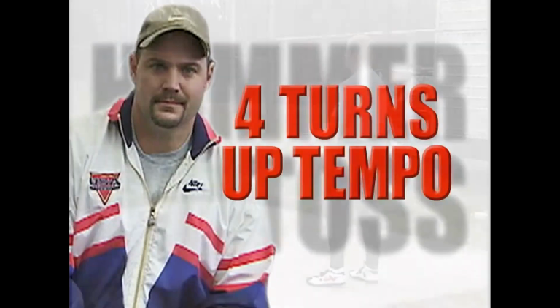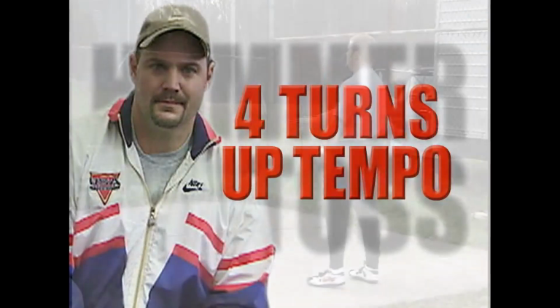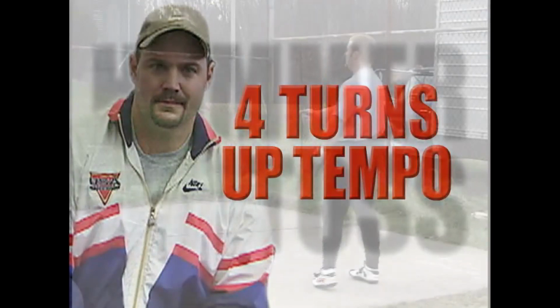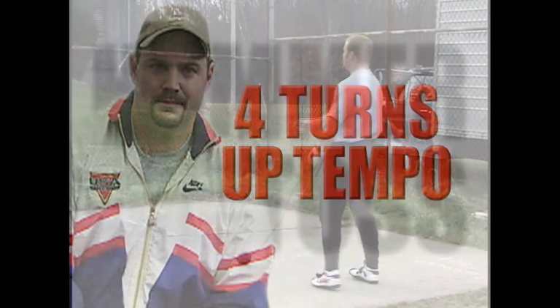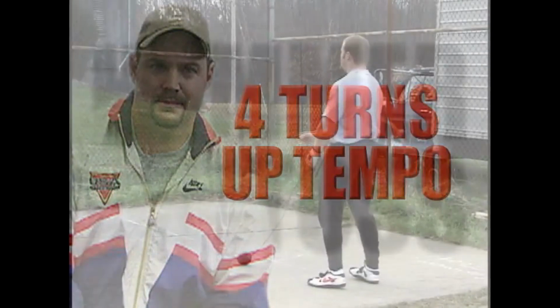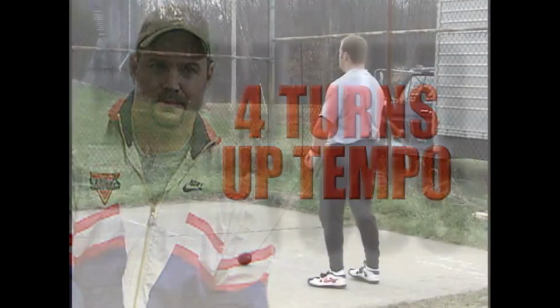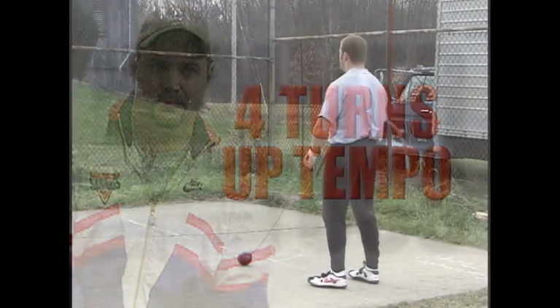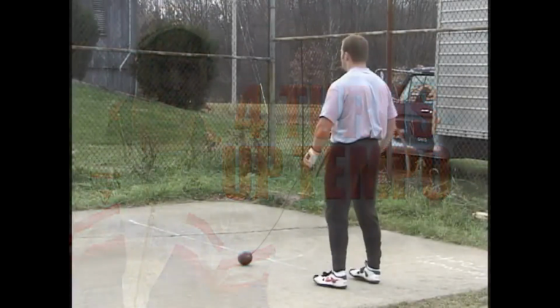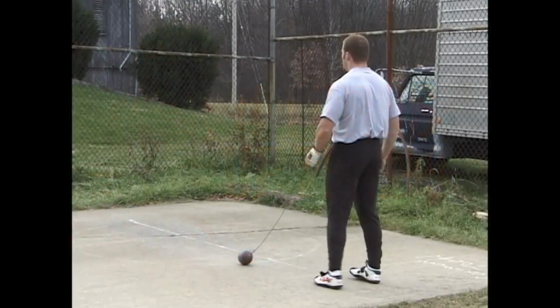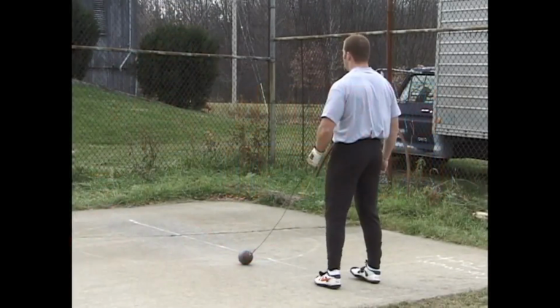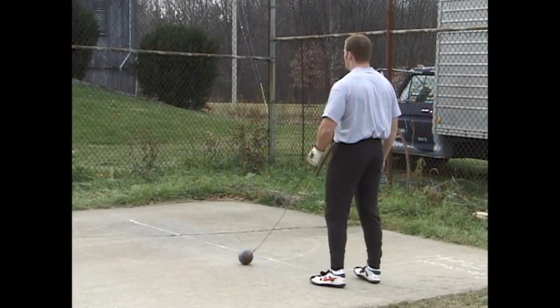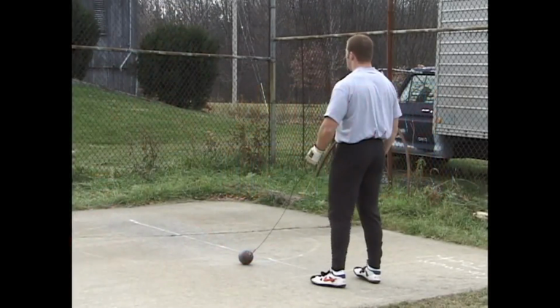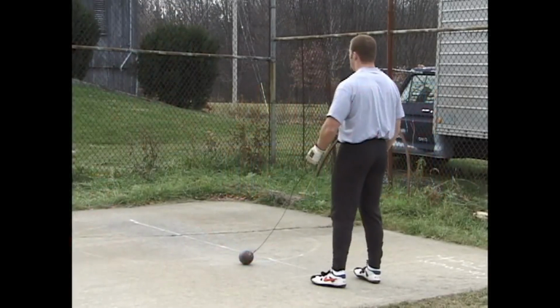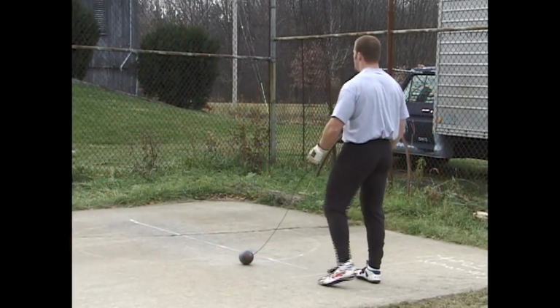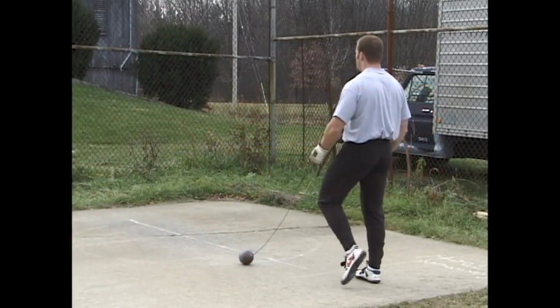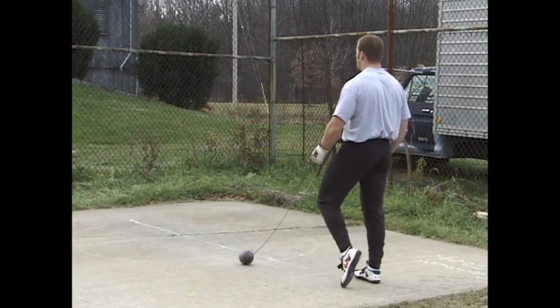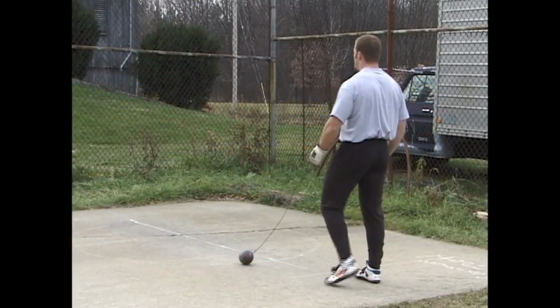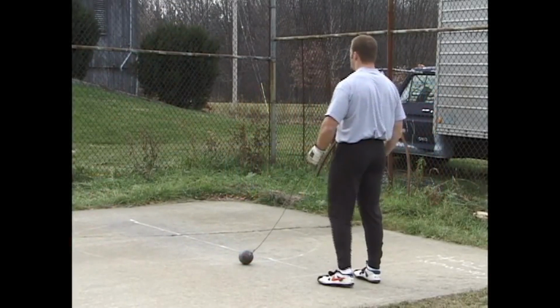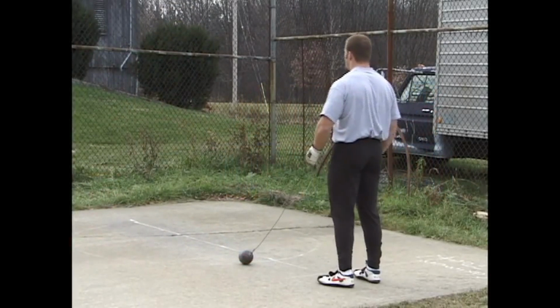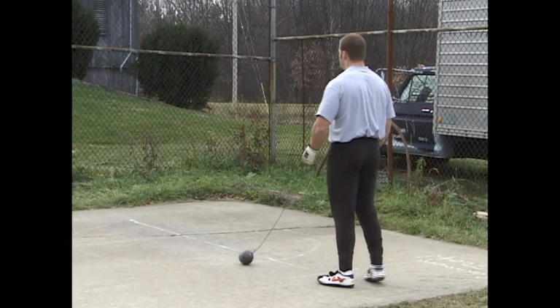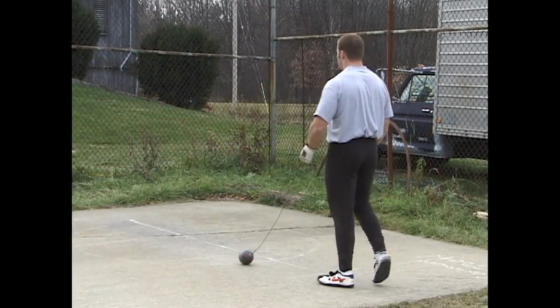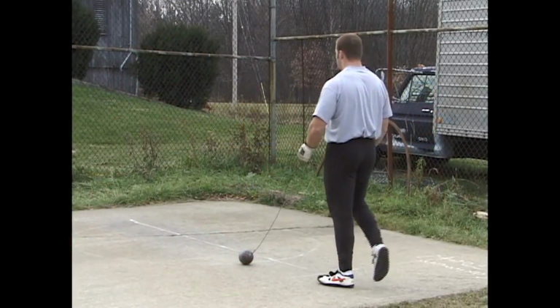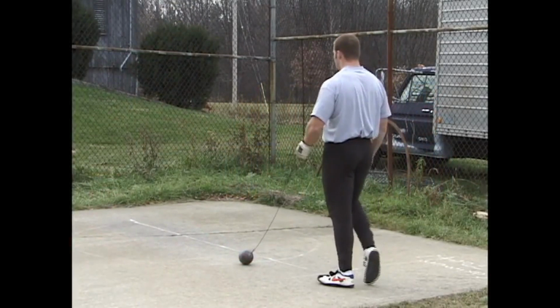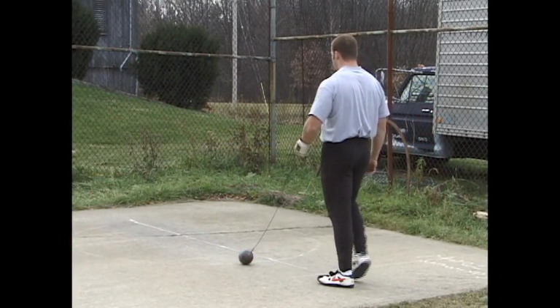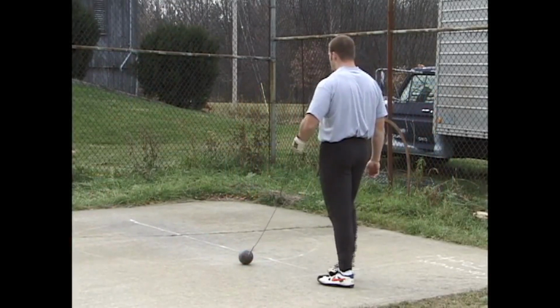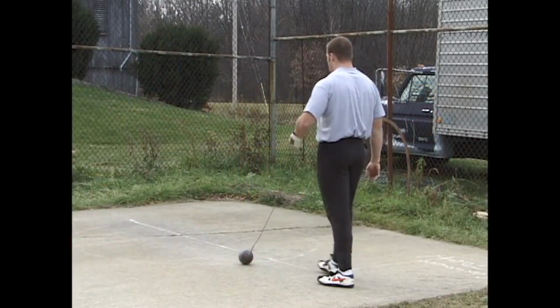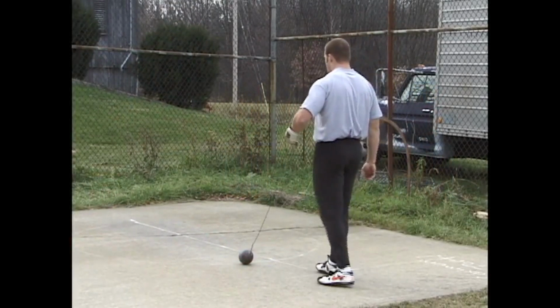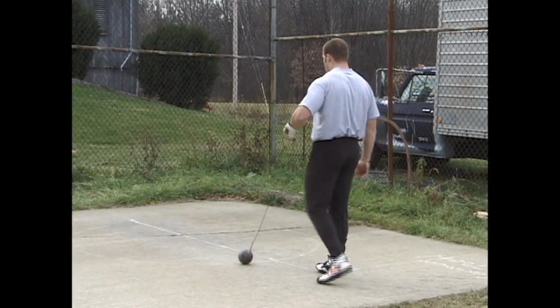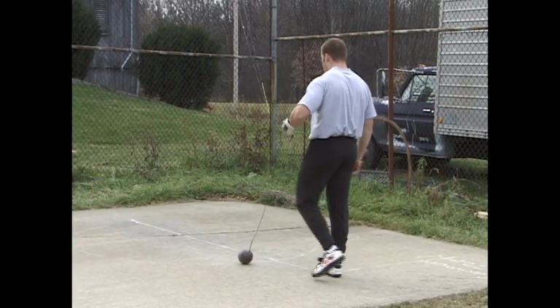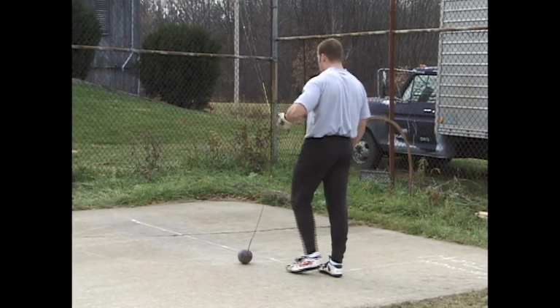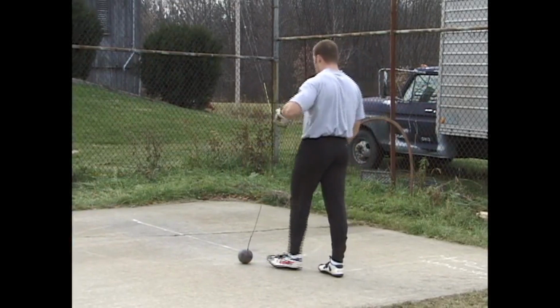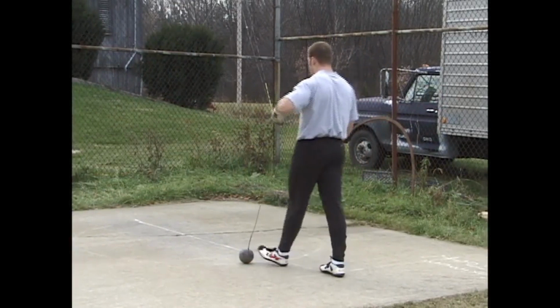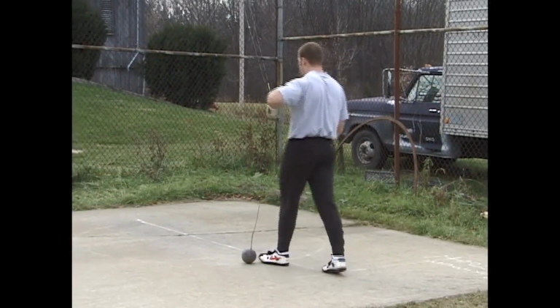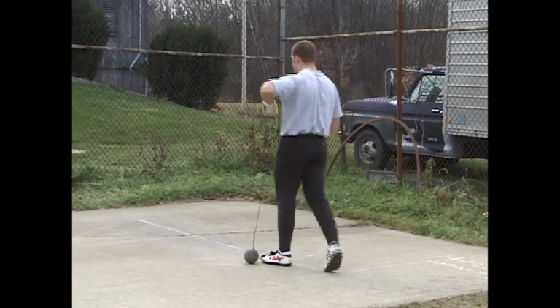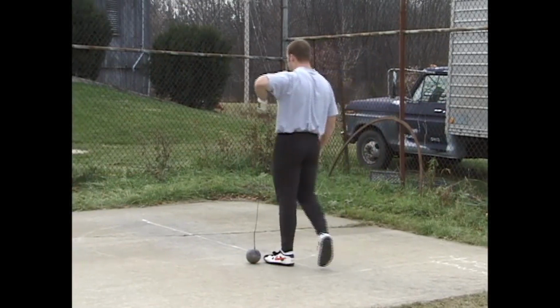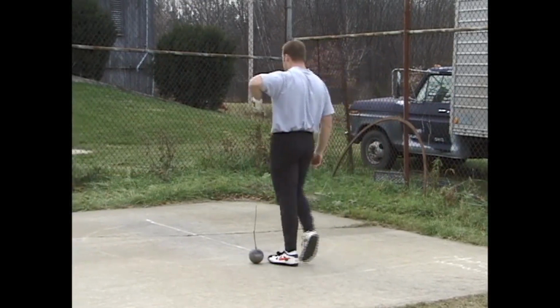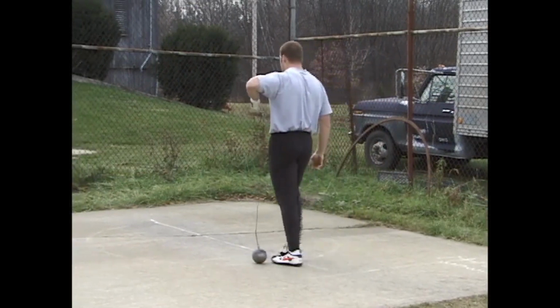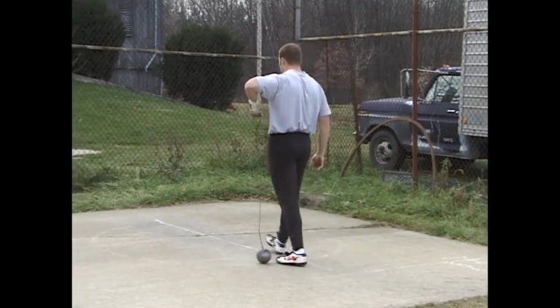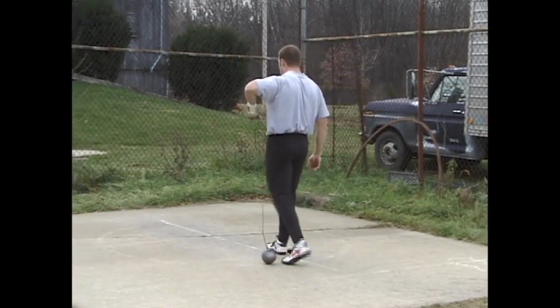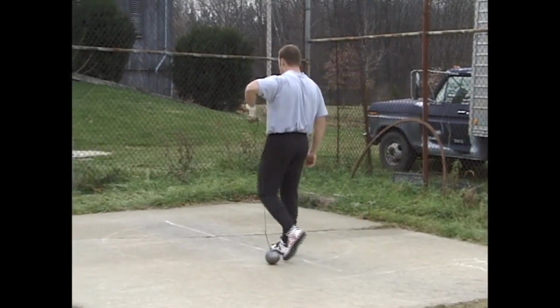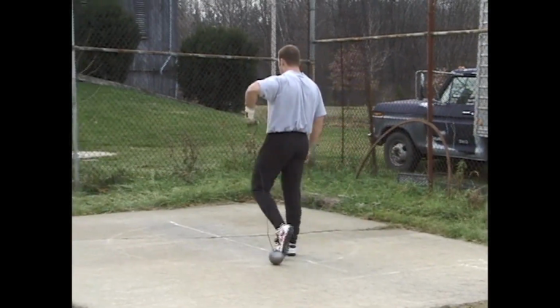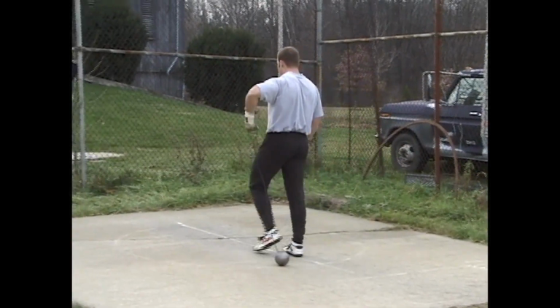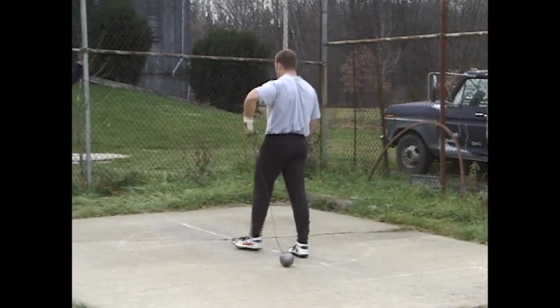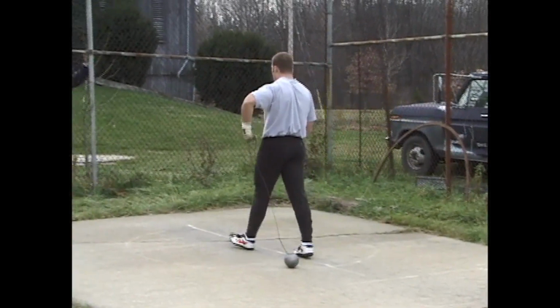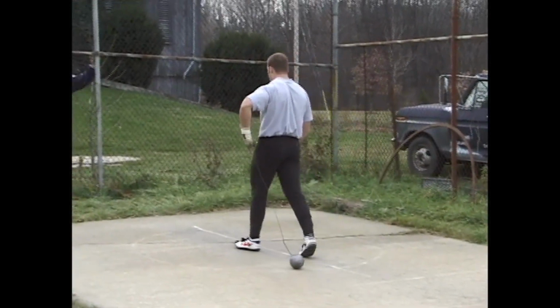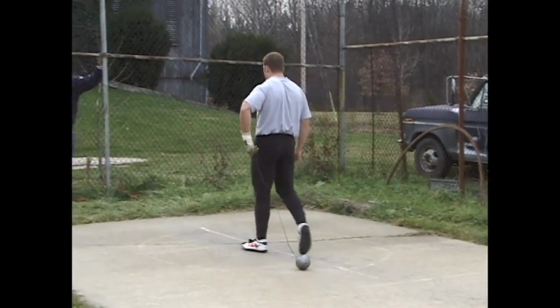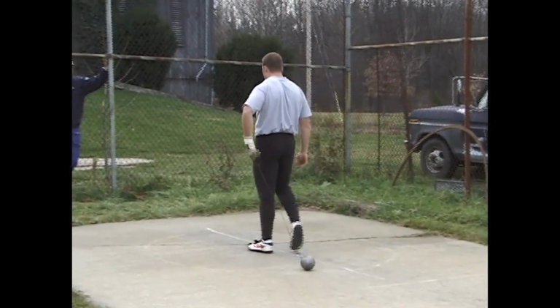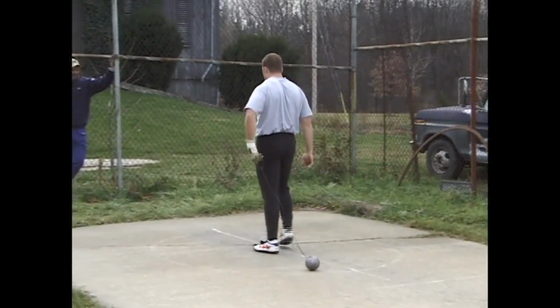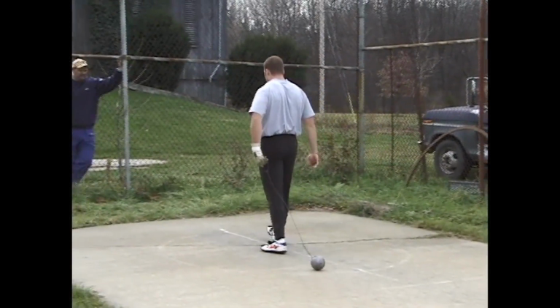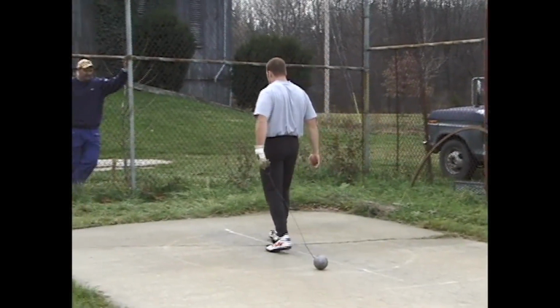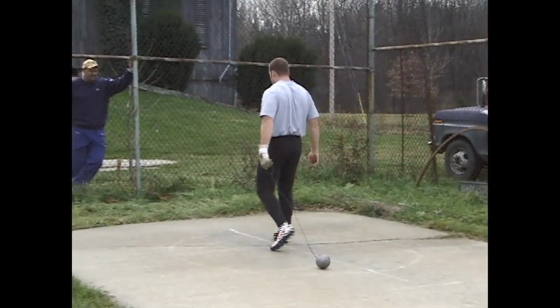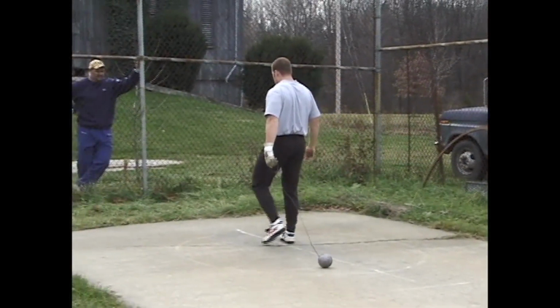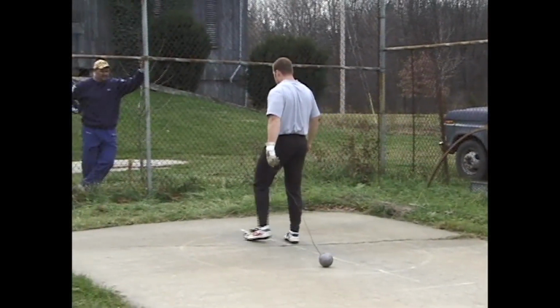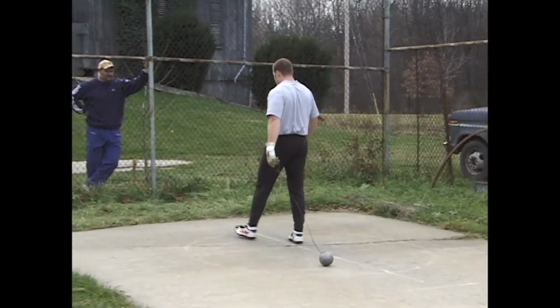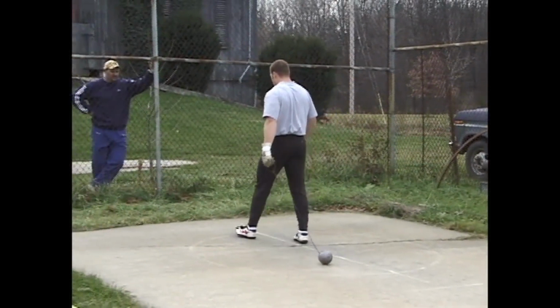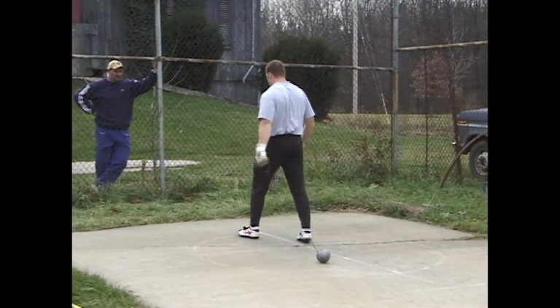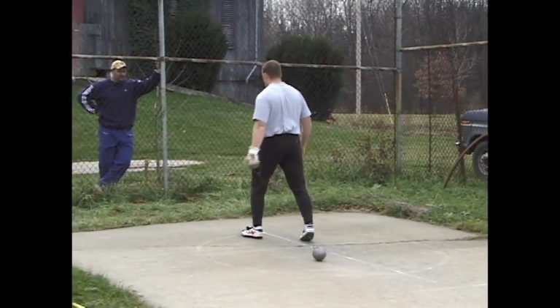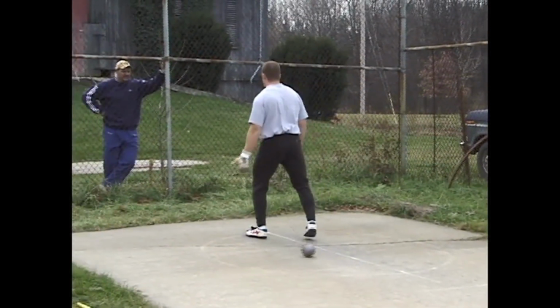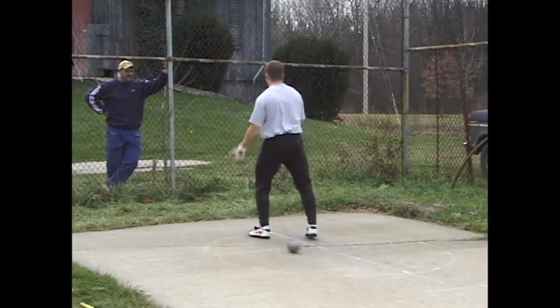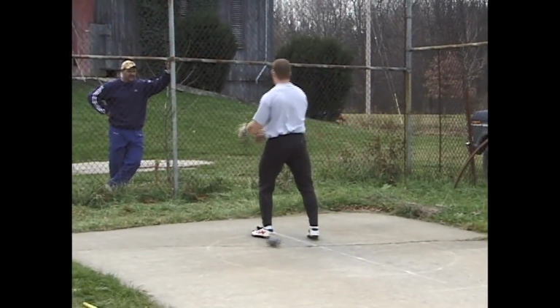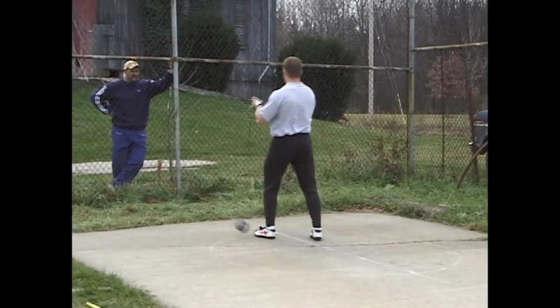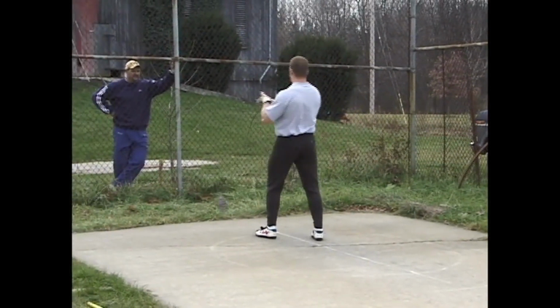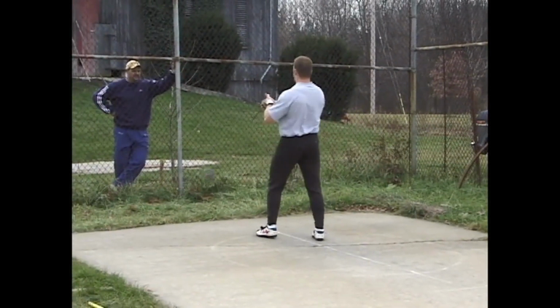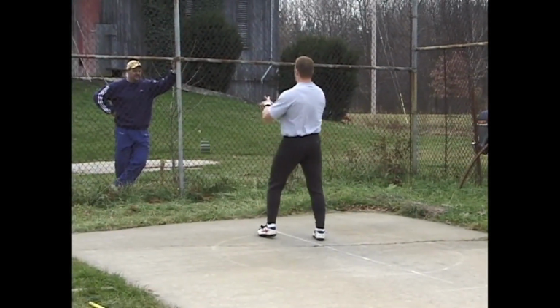Alright, last throw of the day. Four turn, up tempo. Go ahead and get after it. See what your technique gives you.